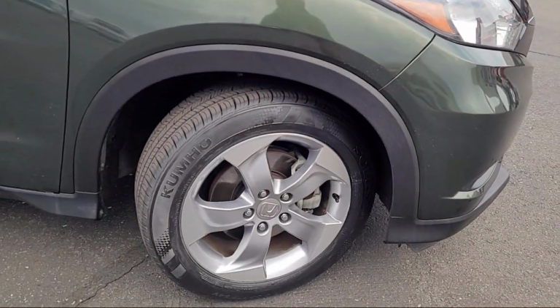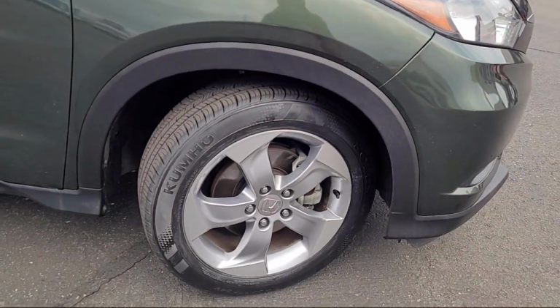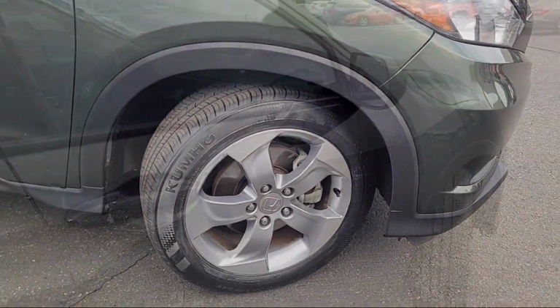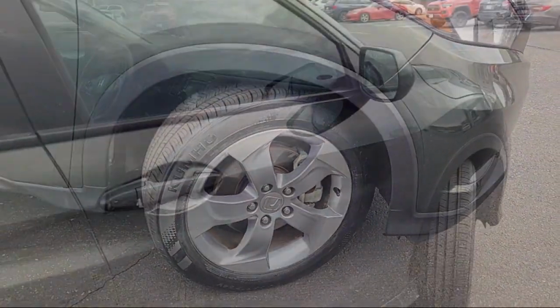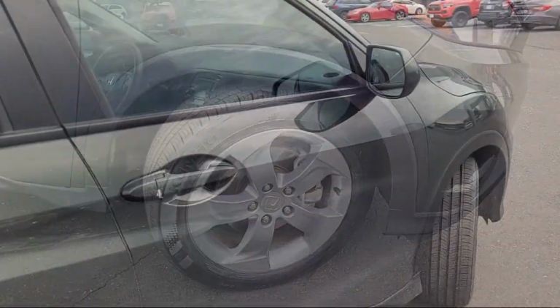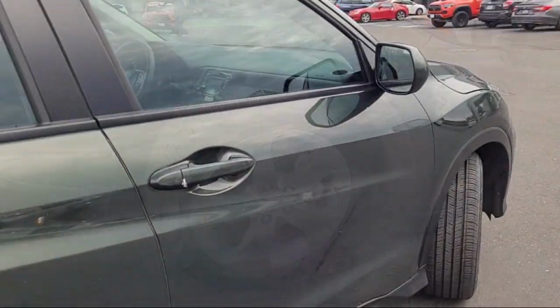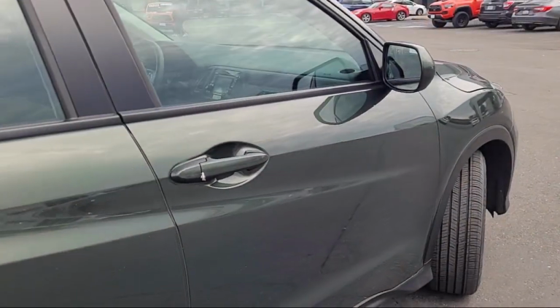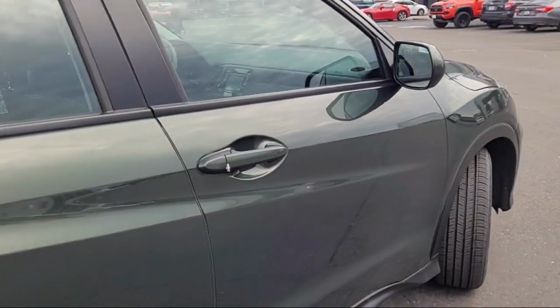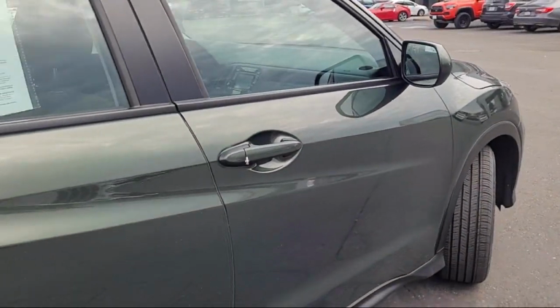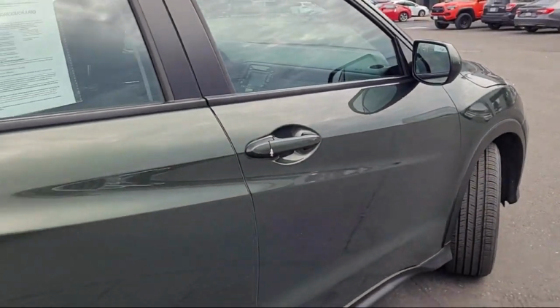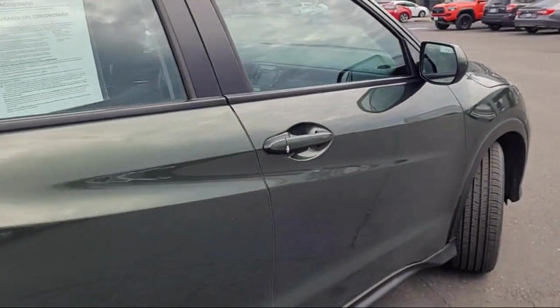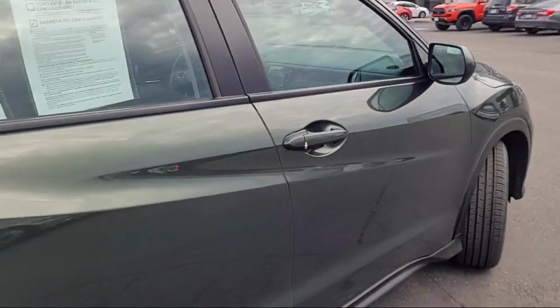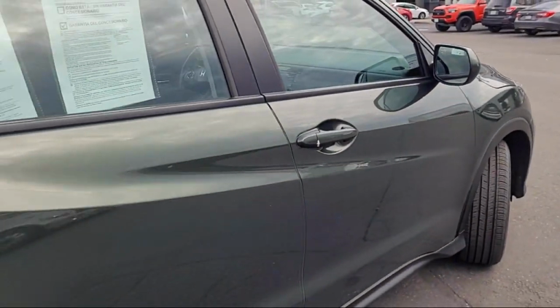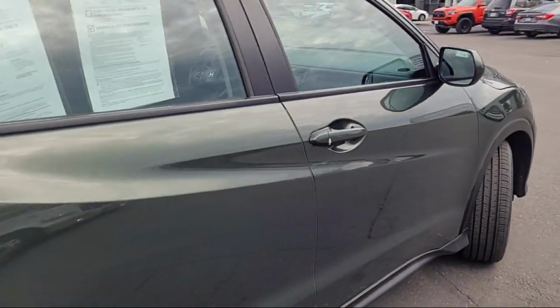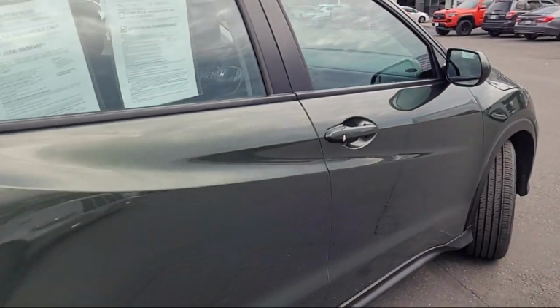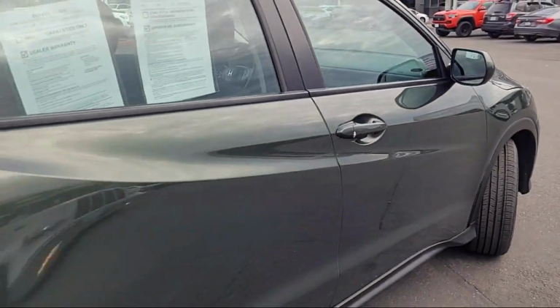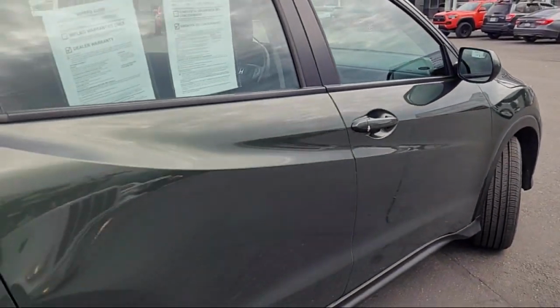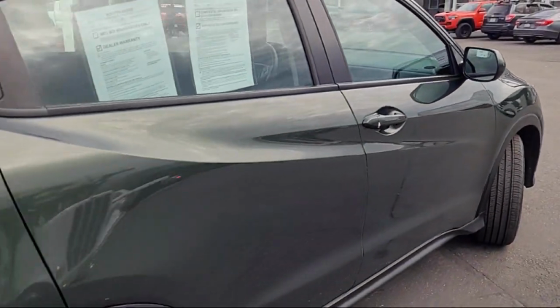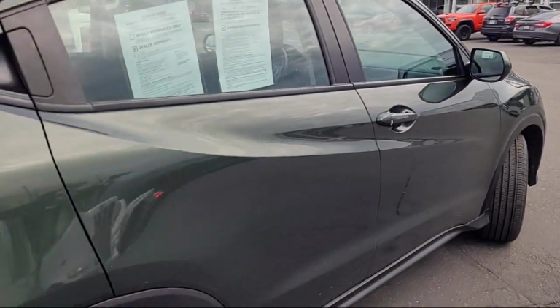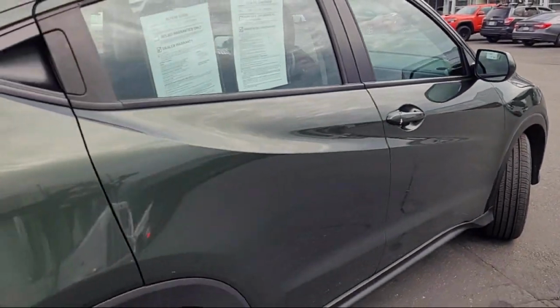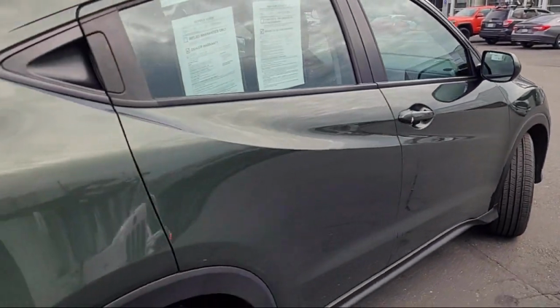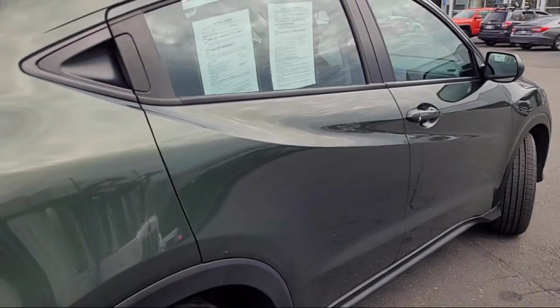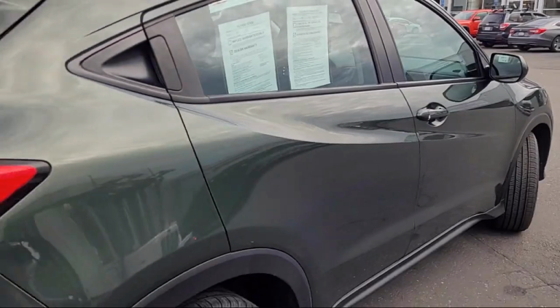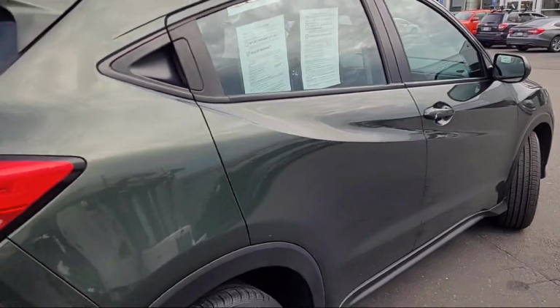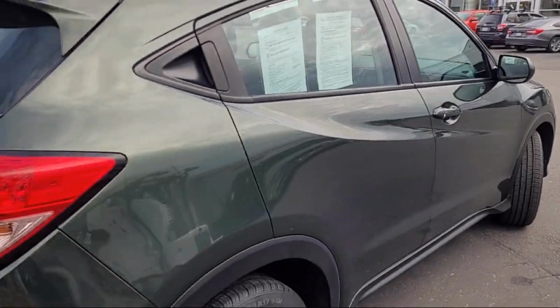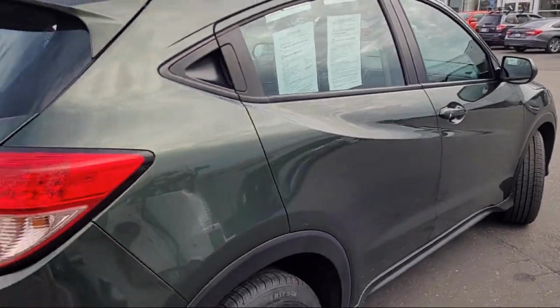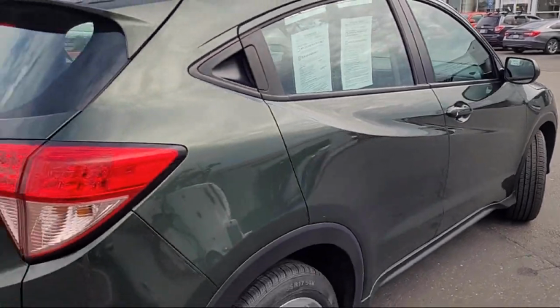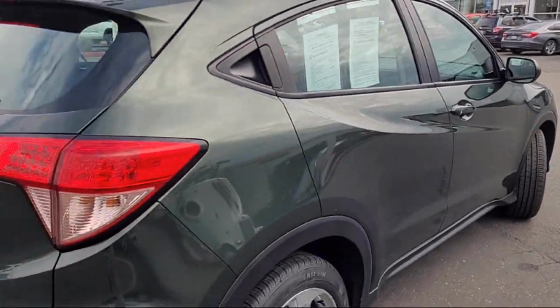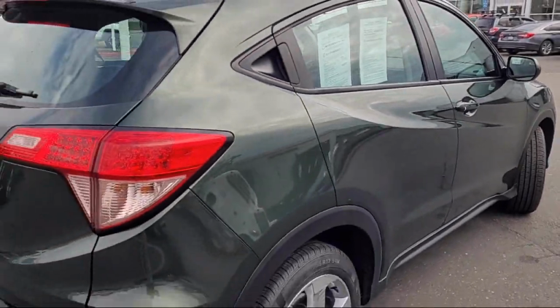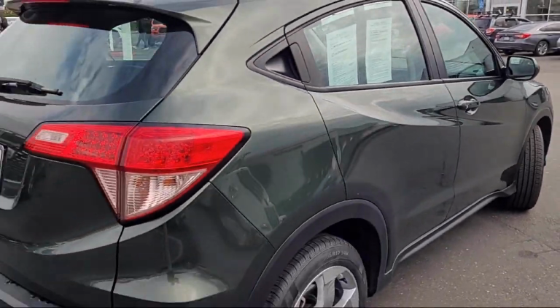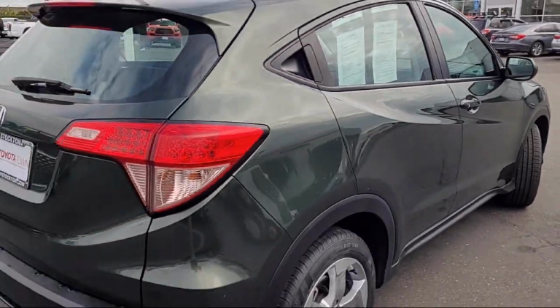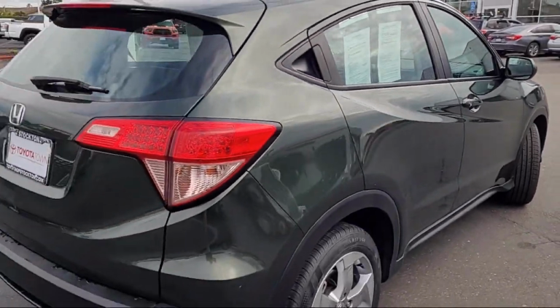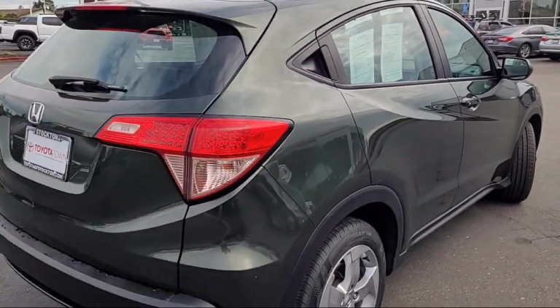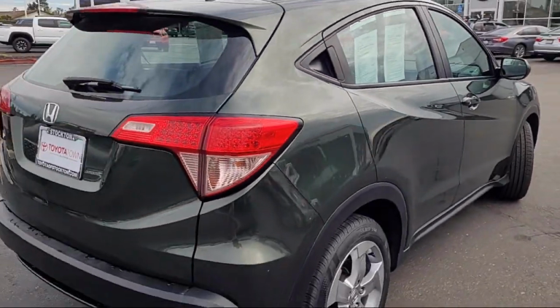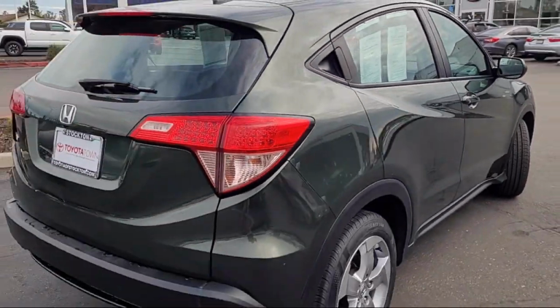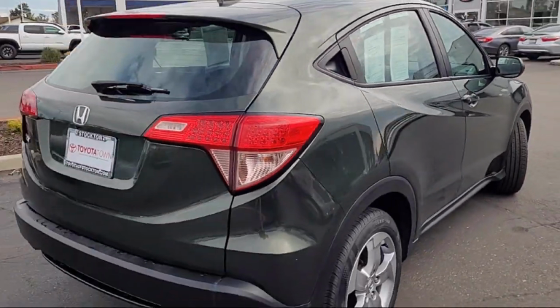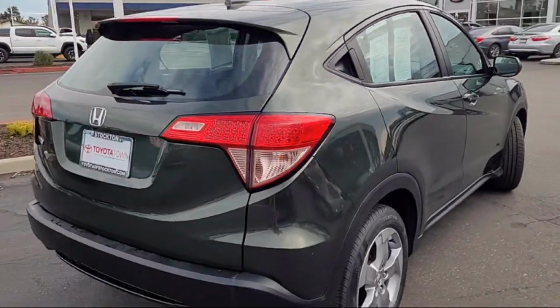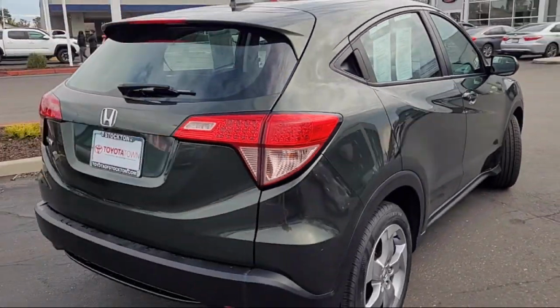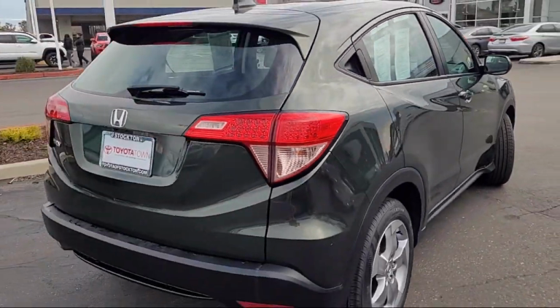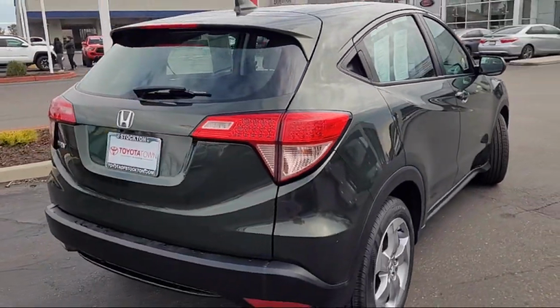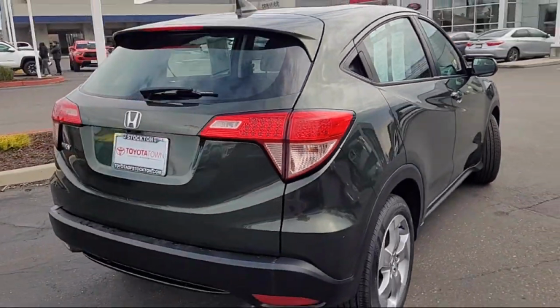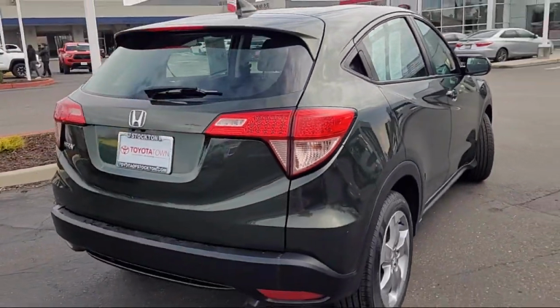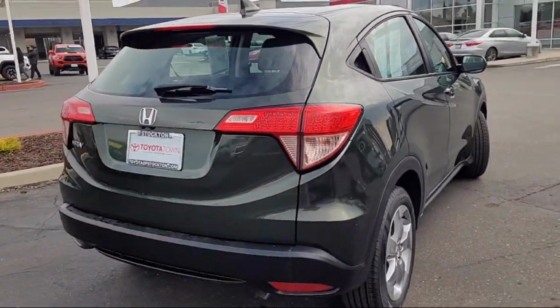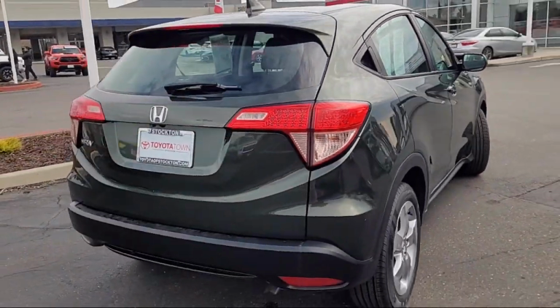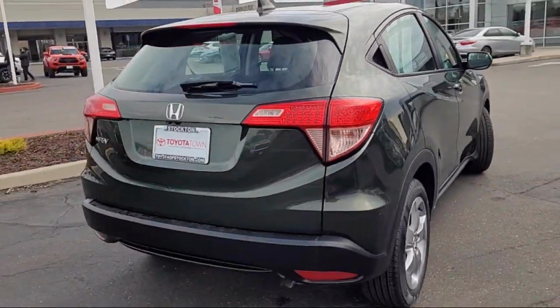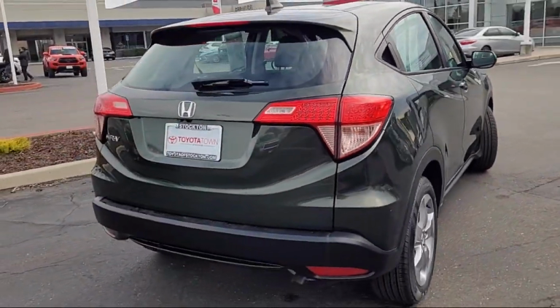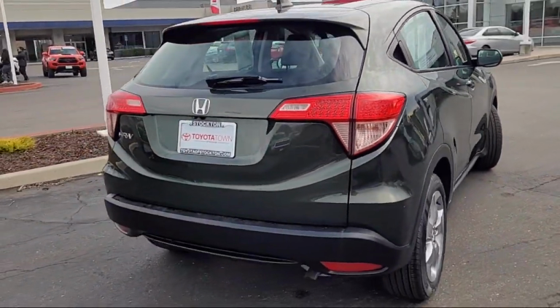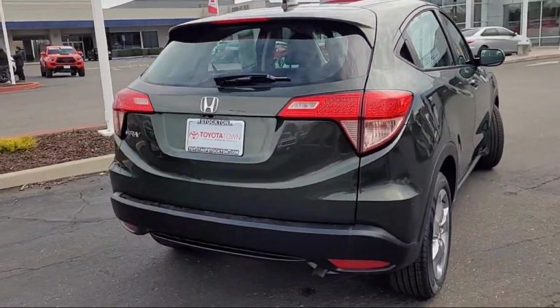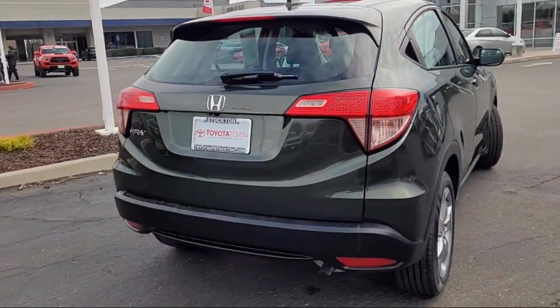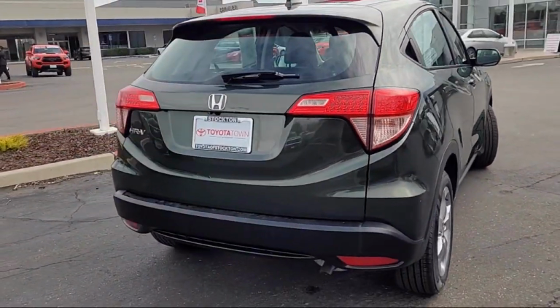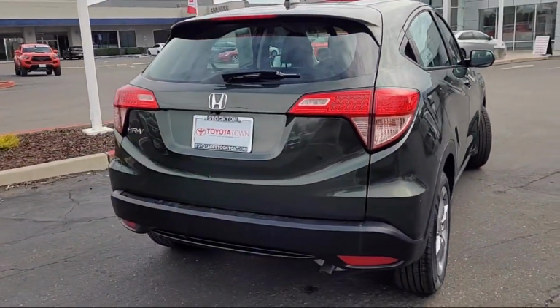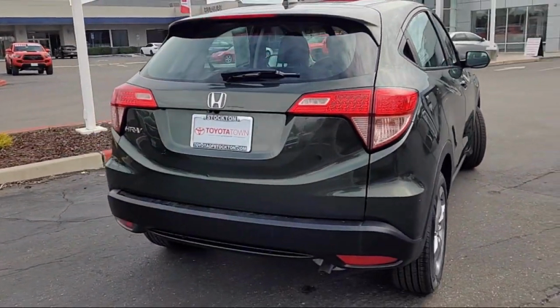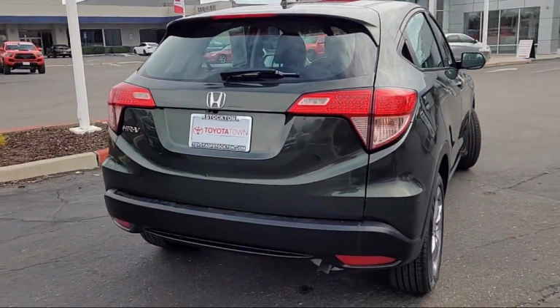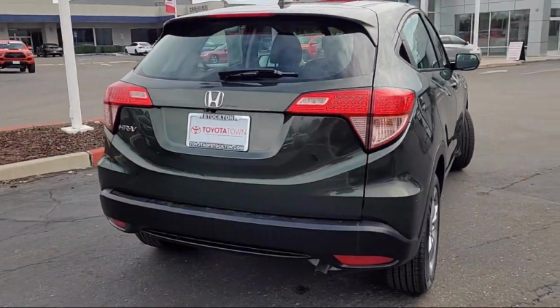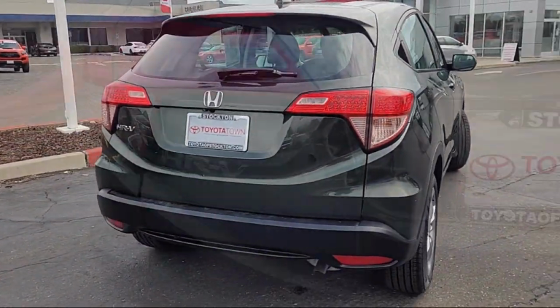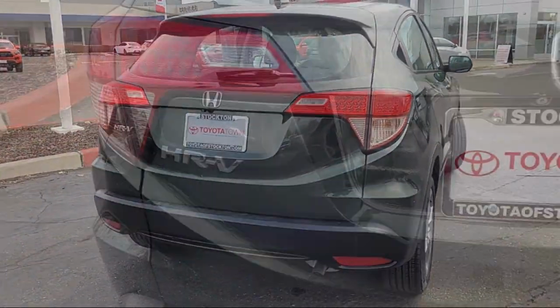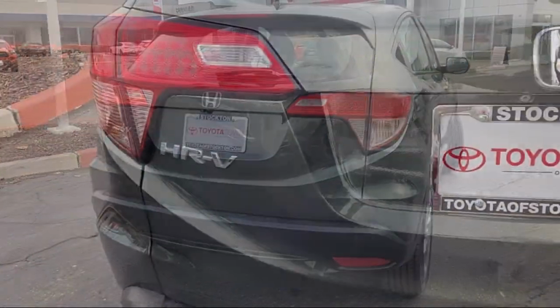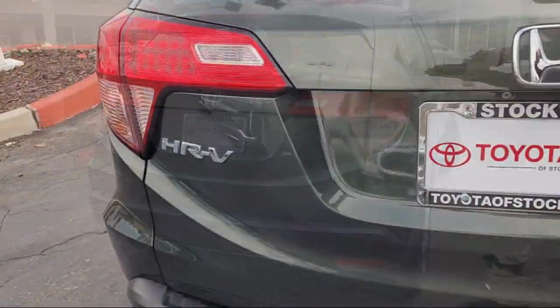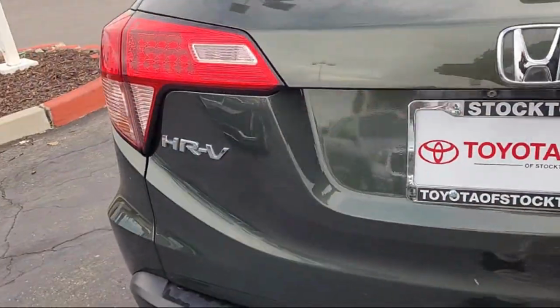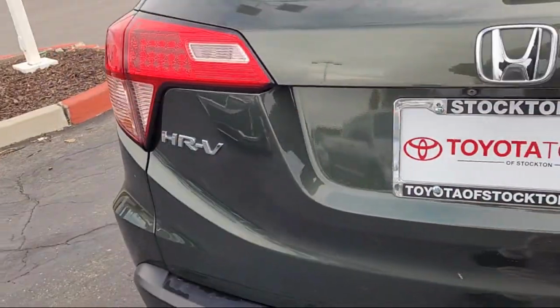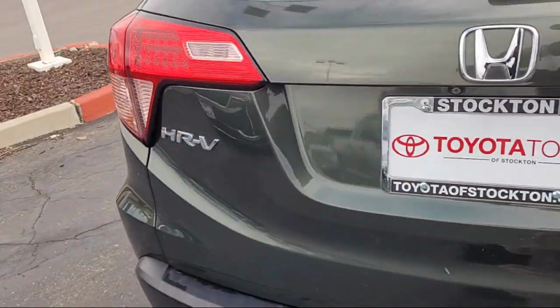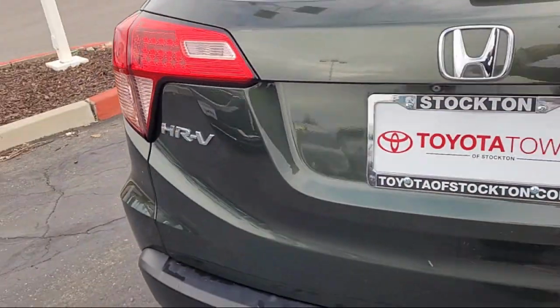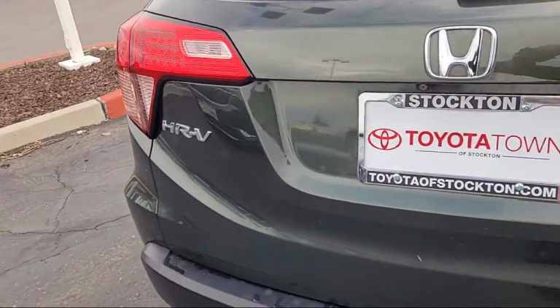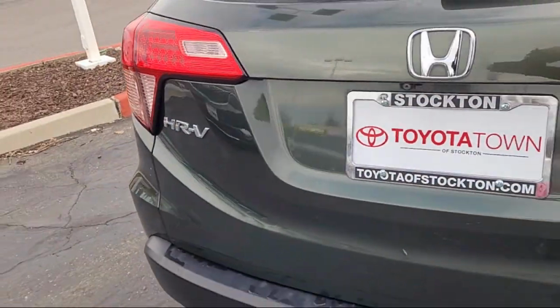Alloy wheels, air conditioning, outside temperature display. And has less than 30,000 miles on the odometer.